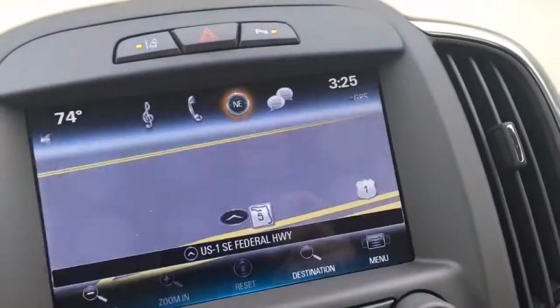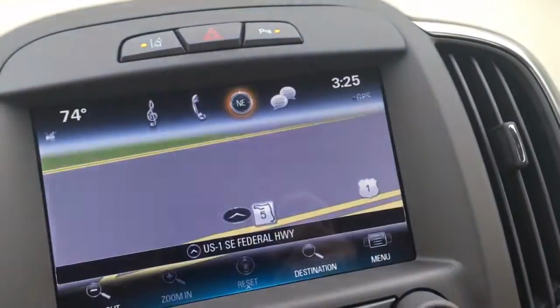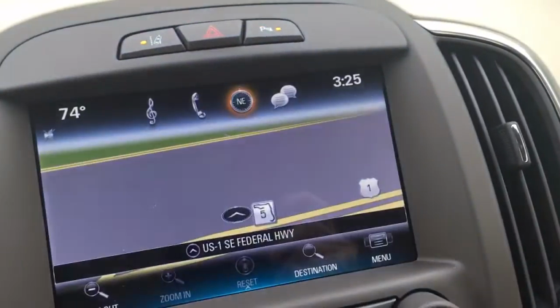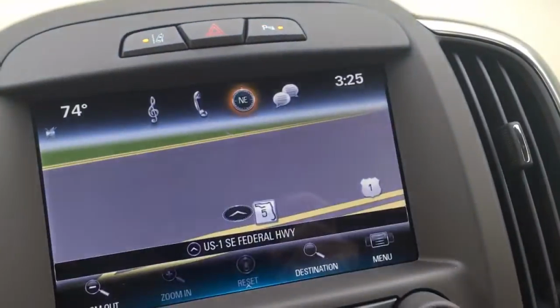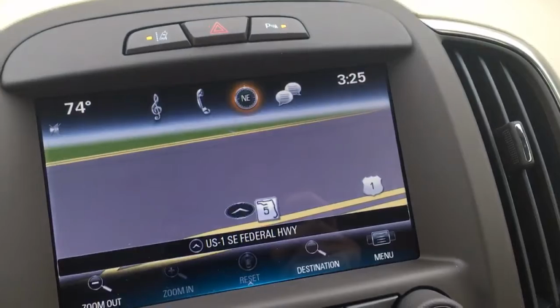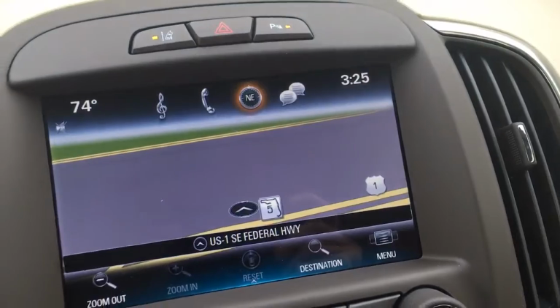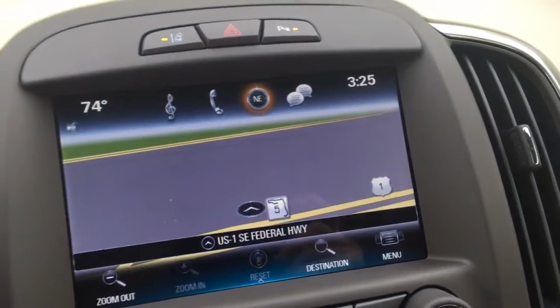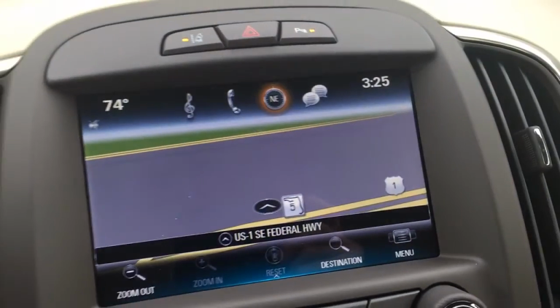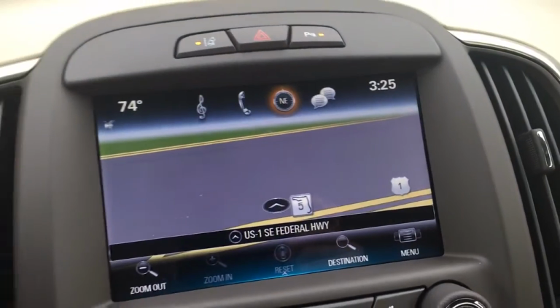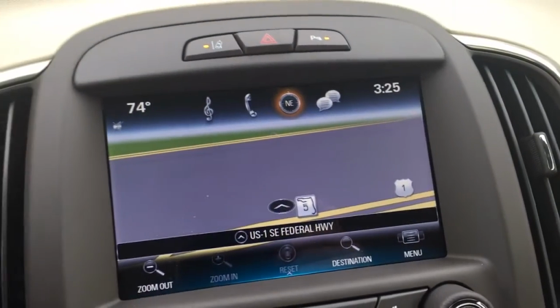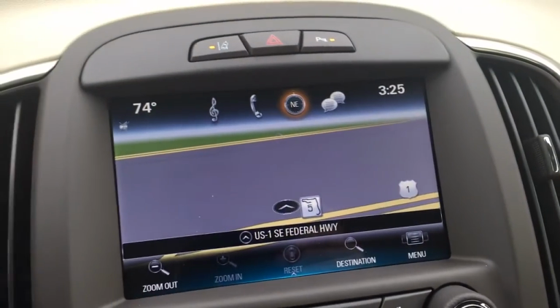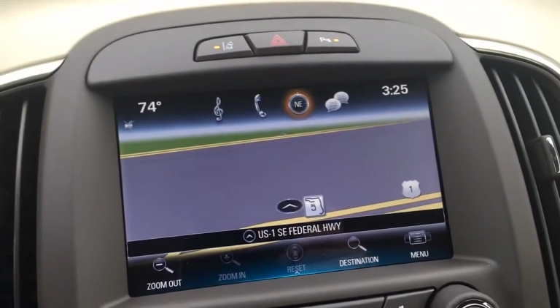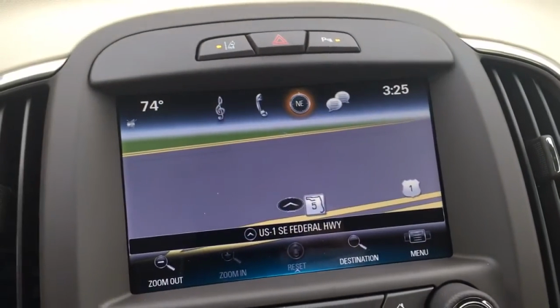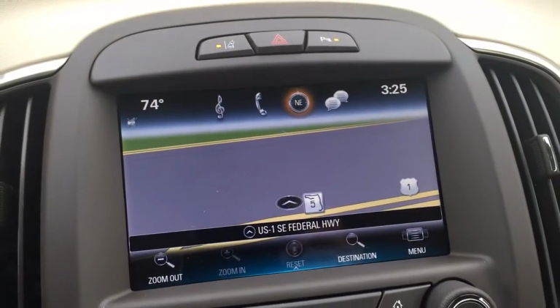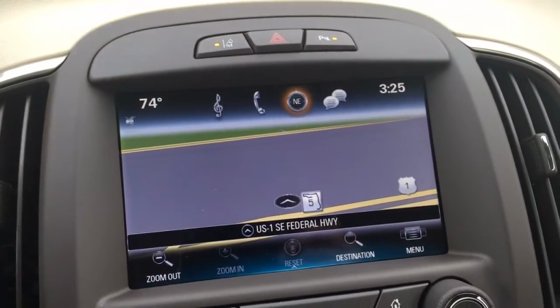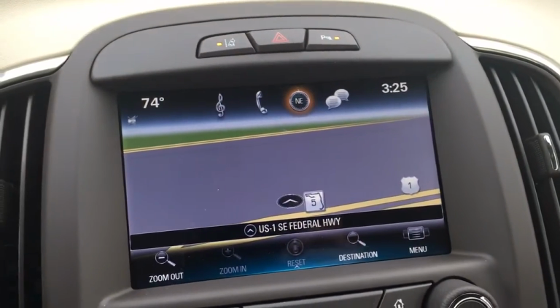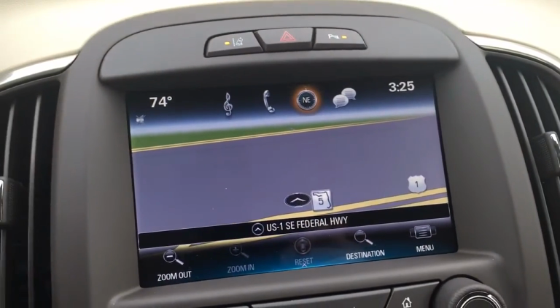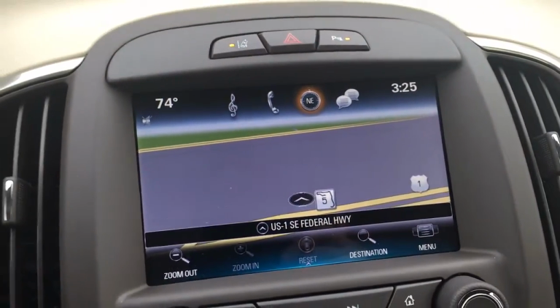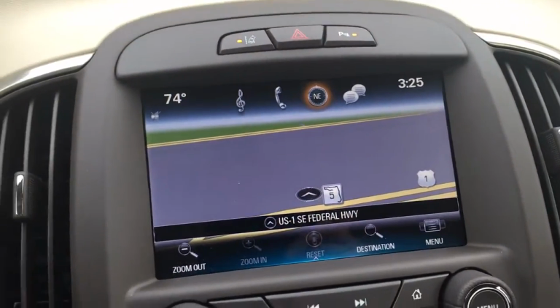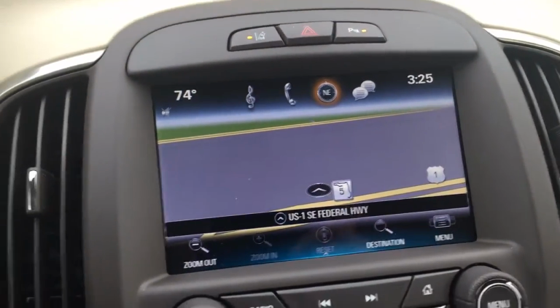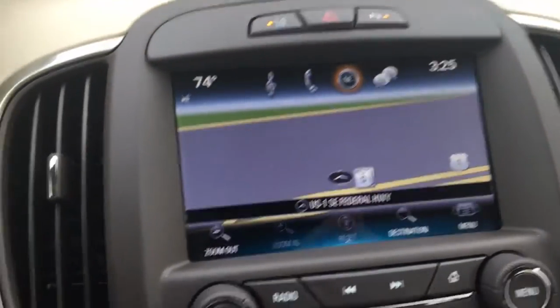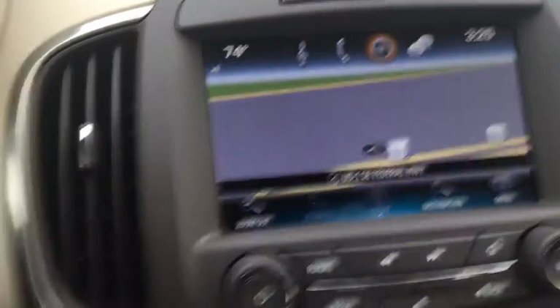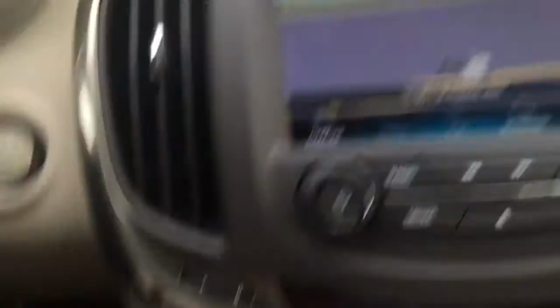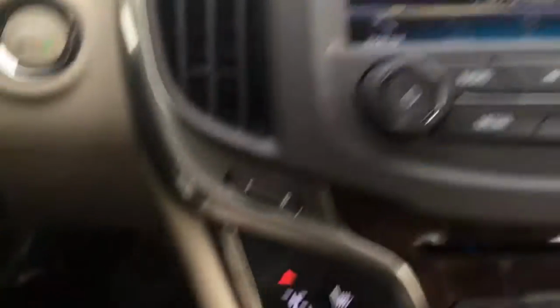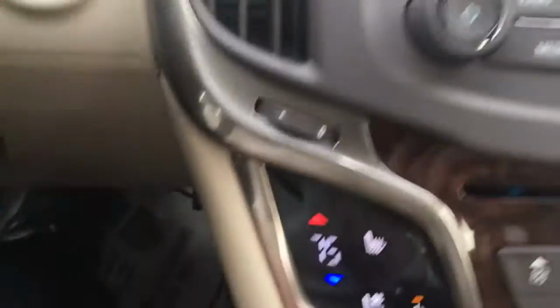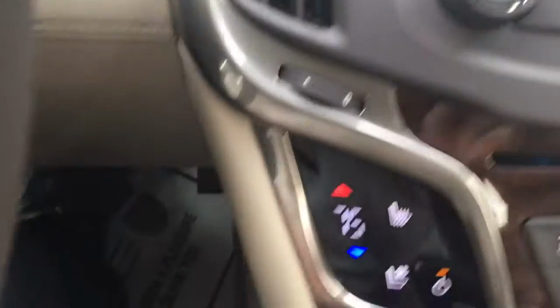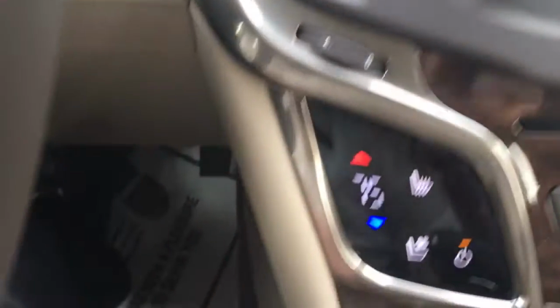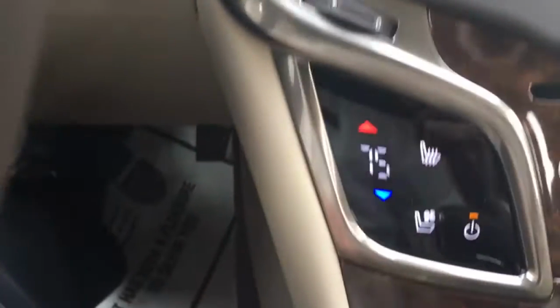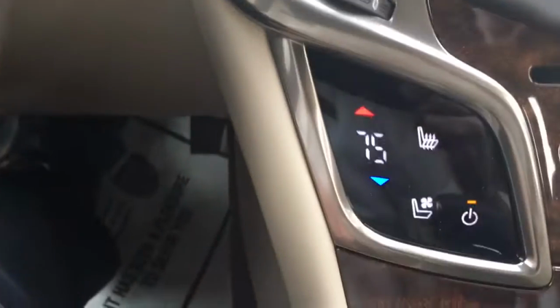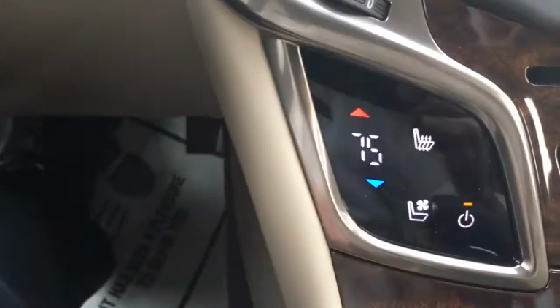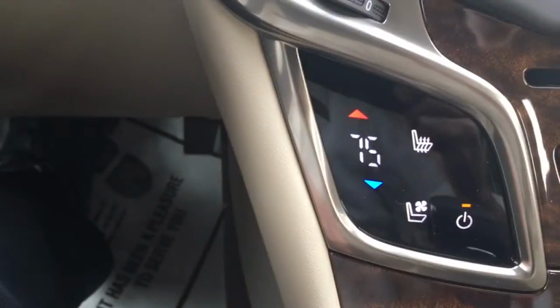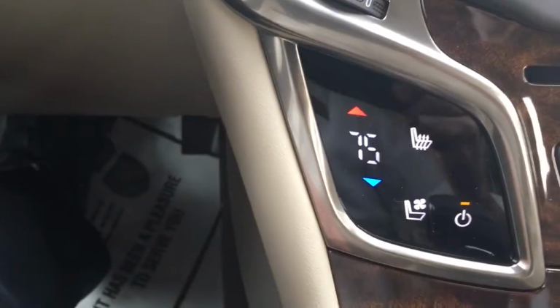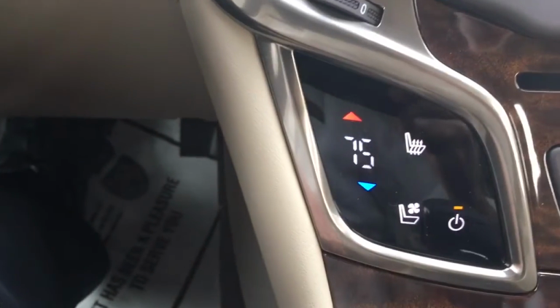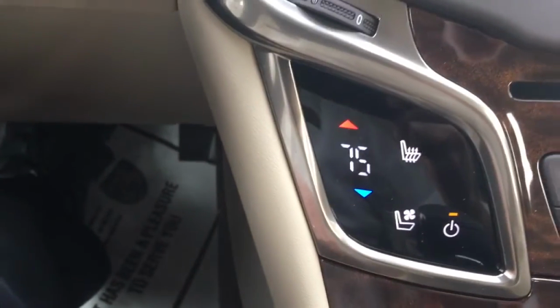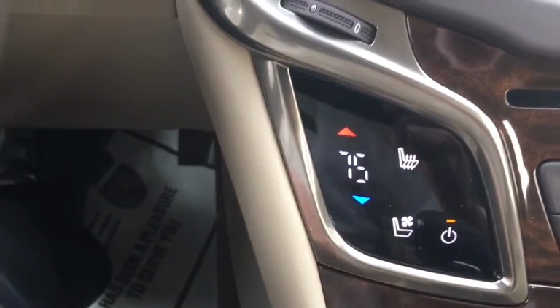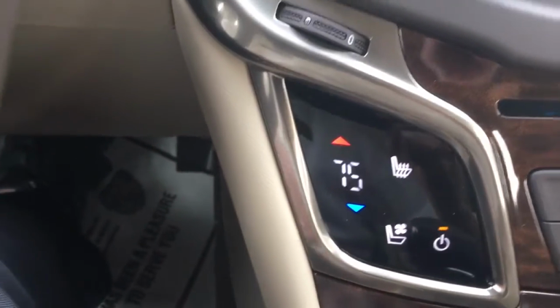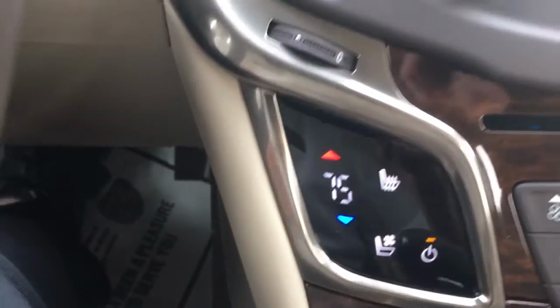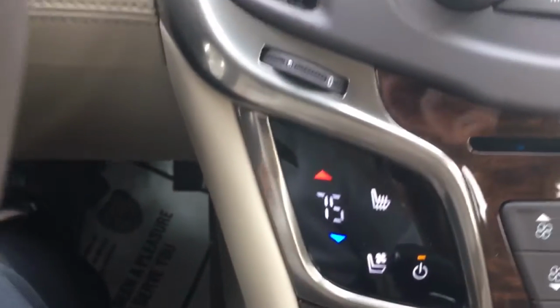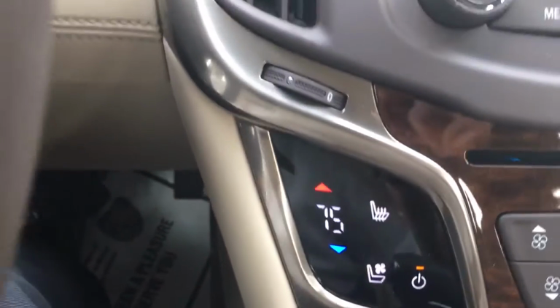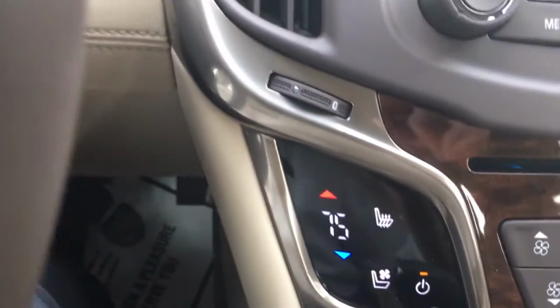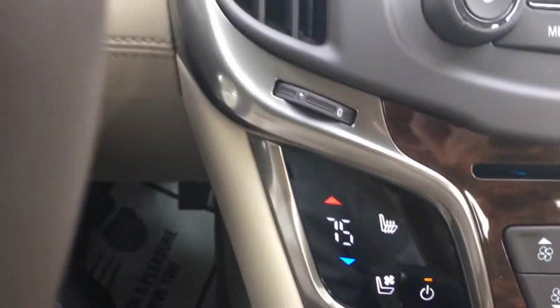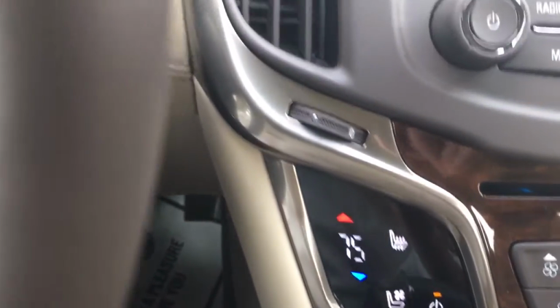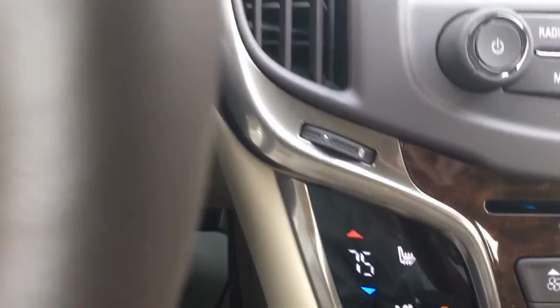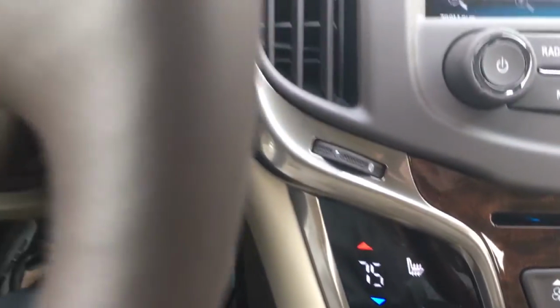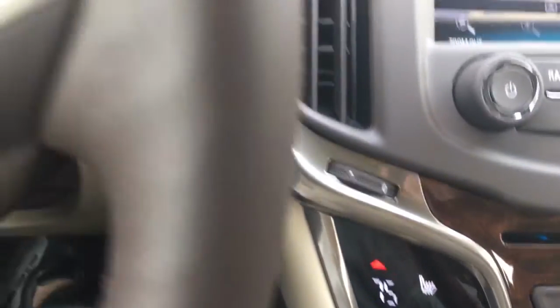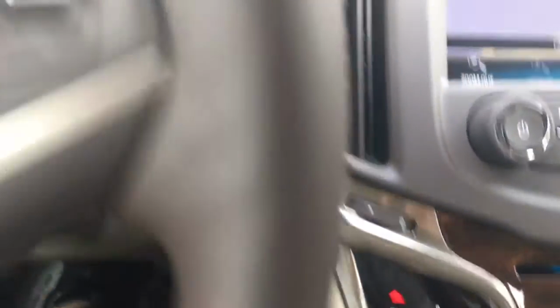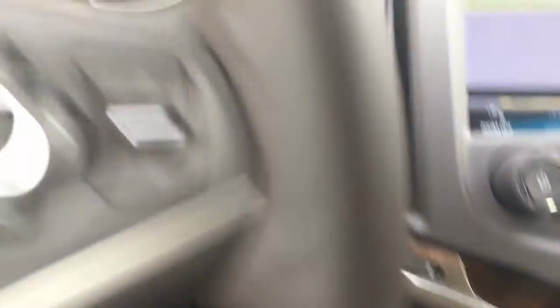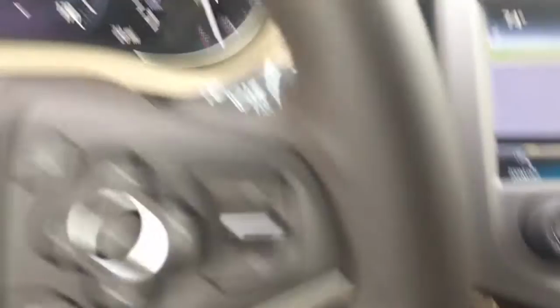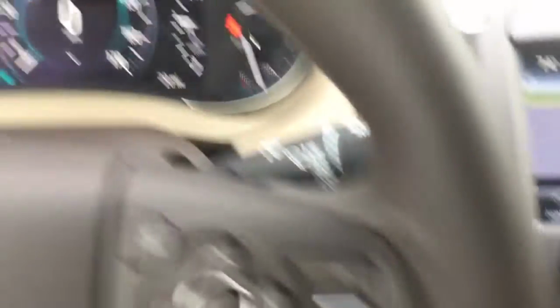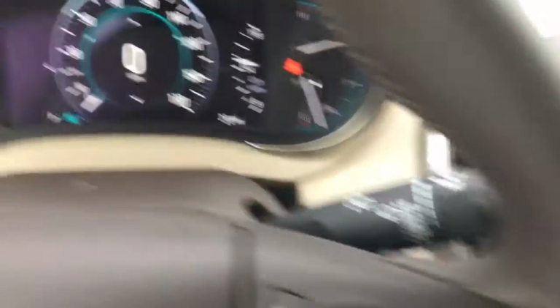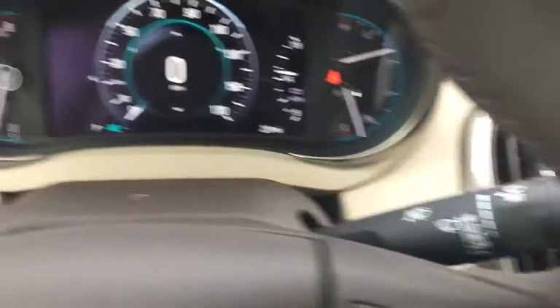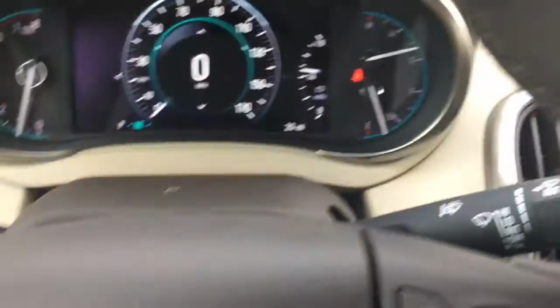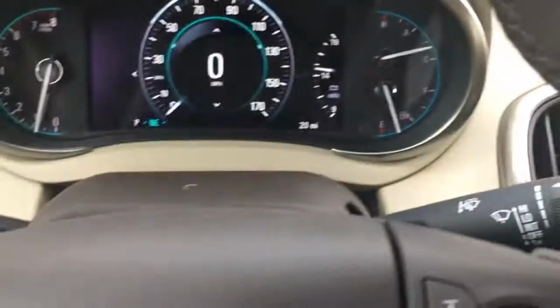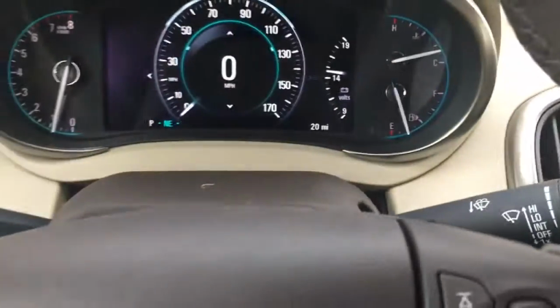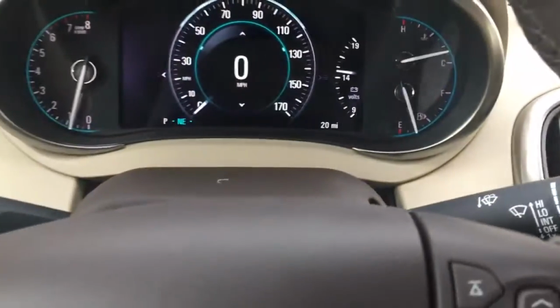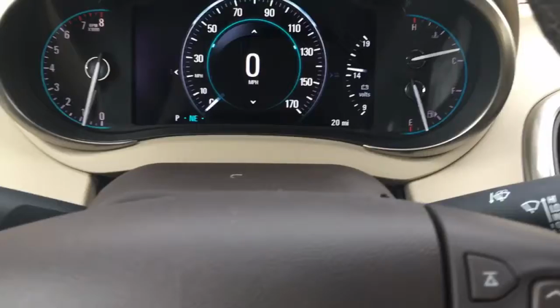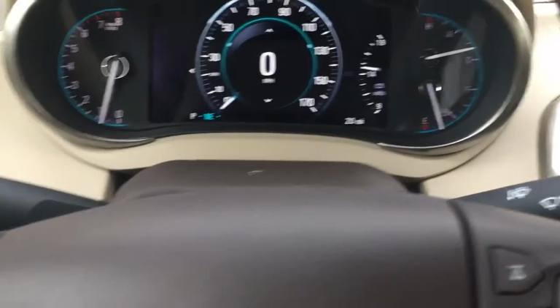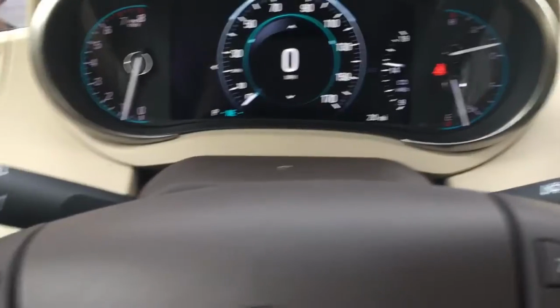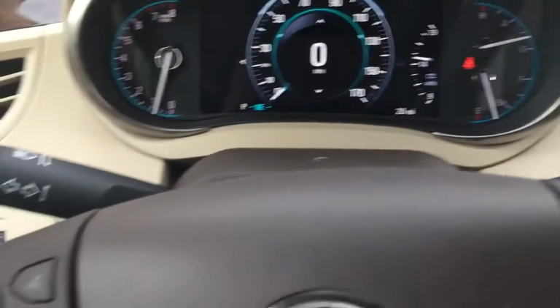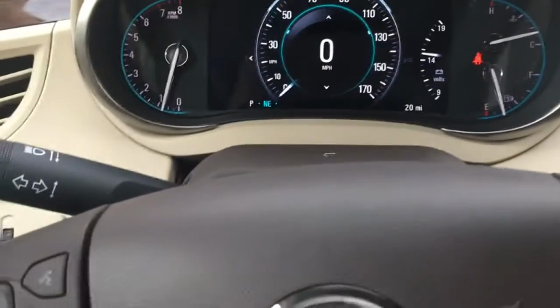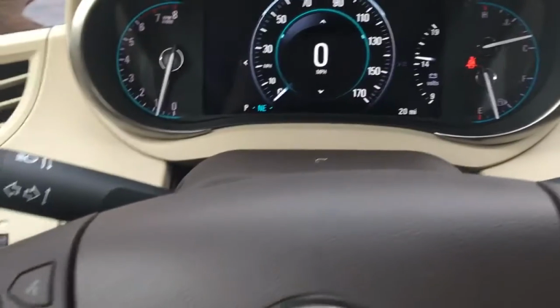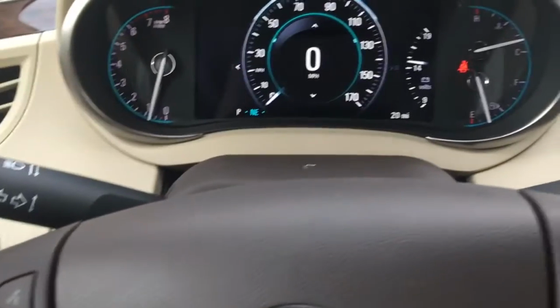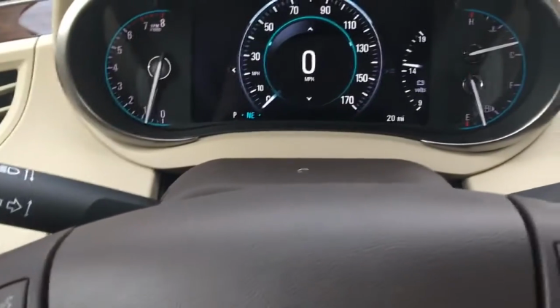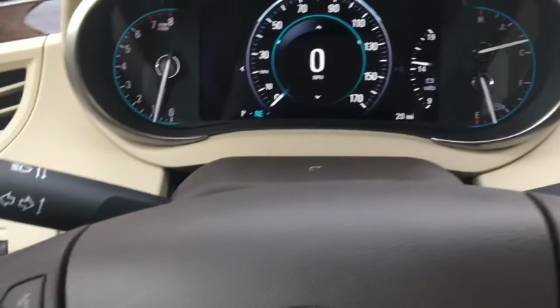It also has navigation, heated and cooled front seats, along with many other extras.